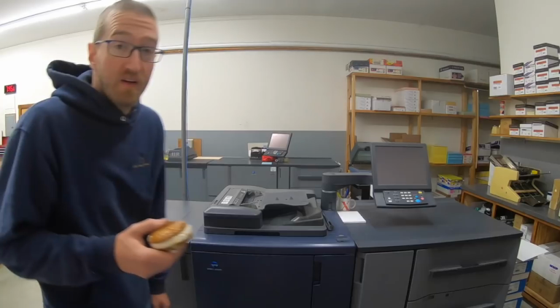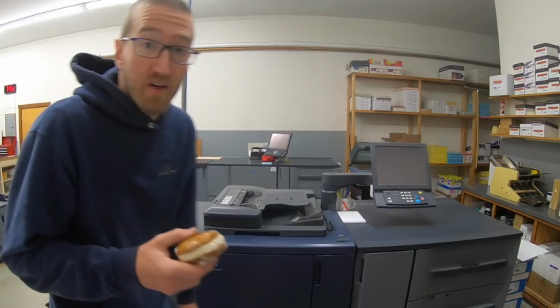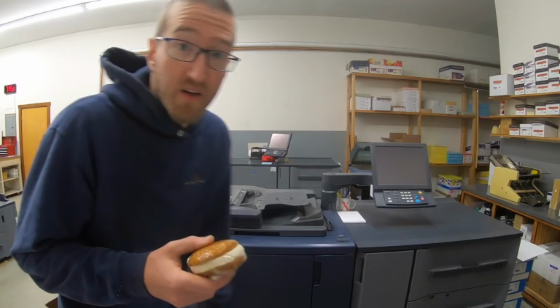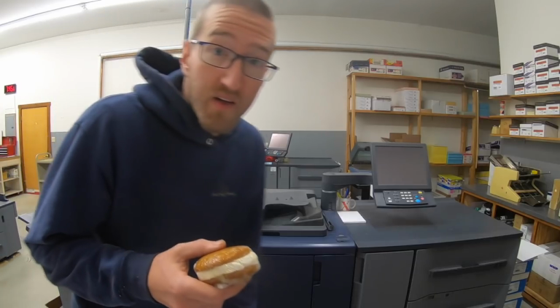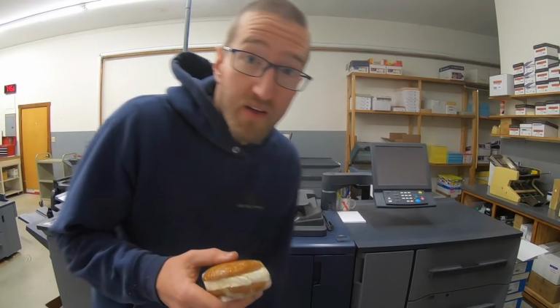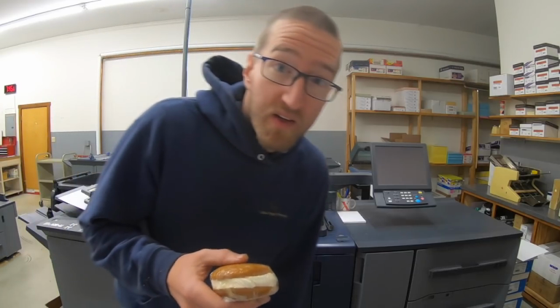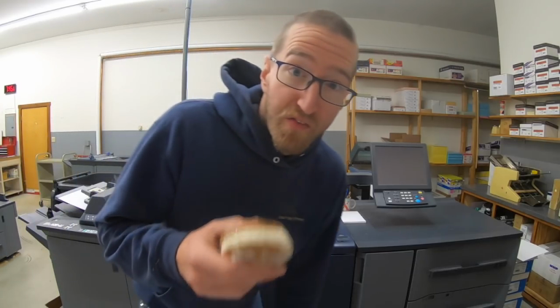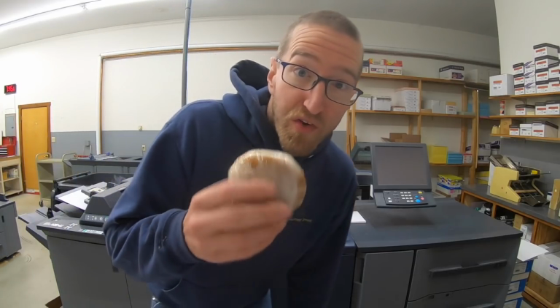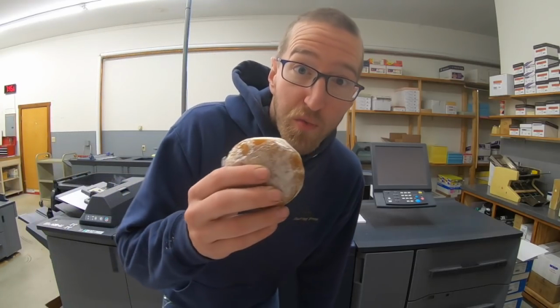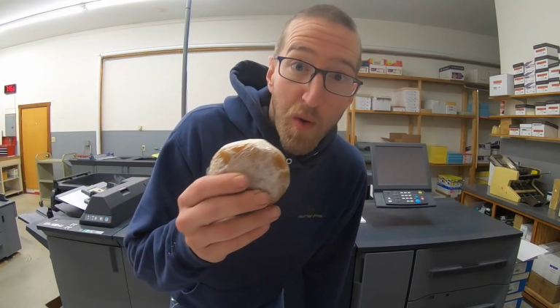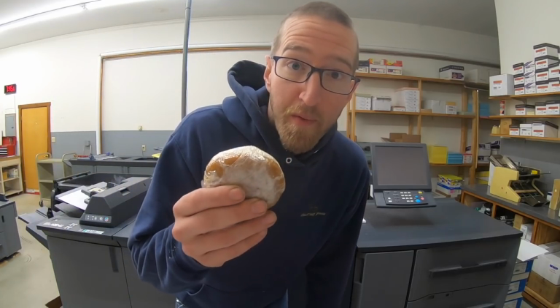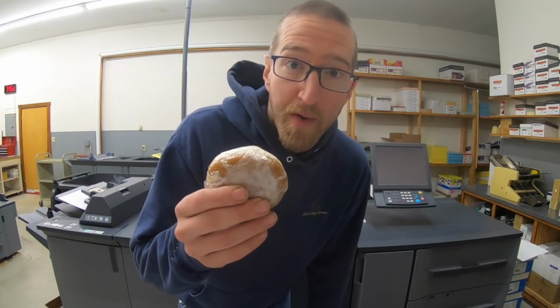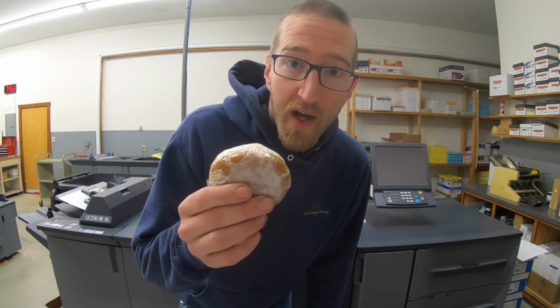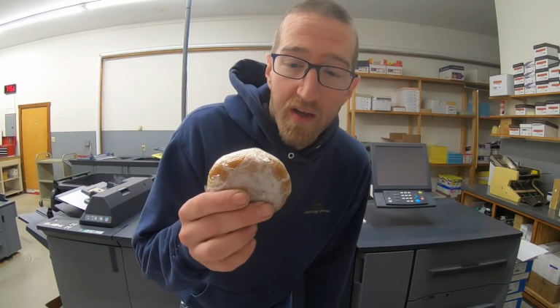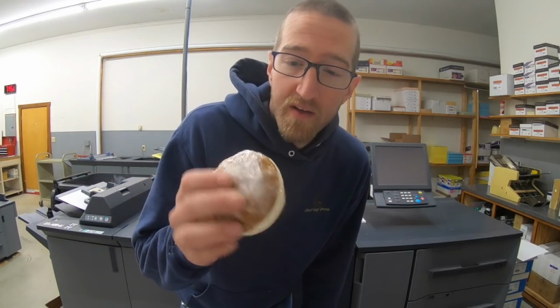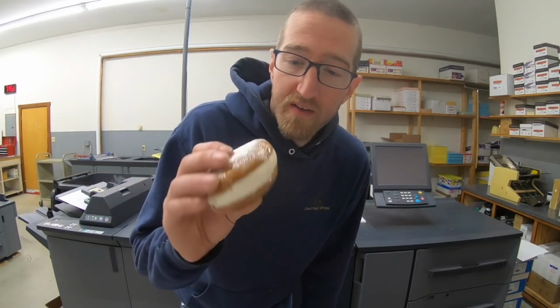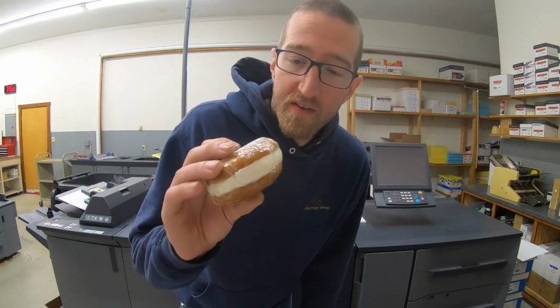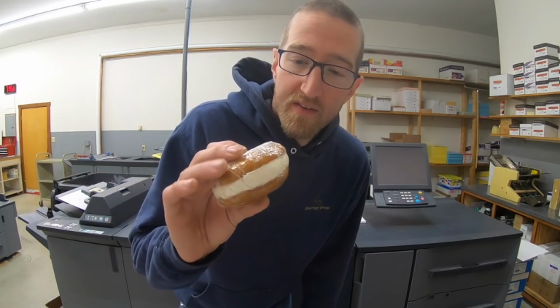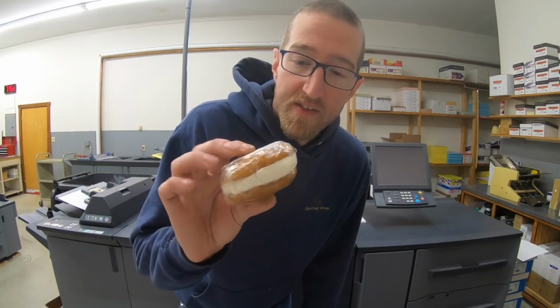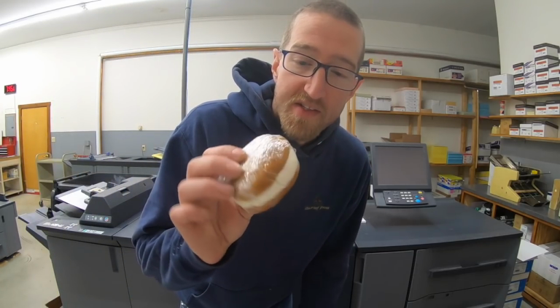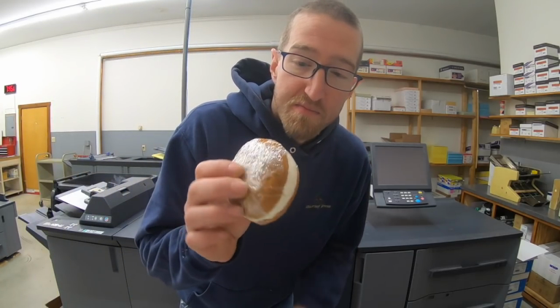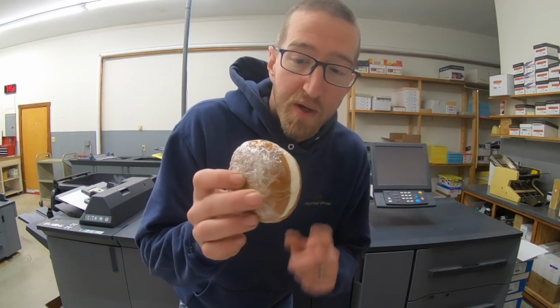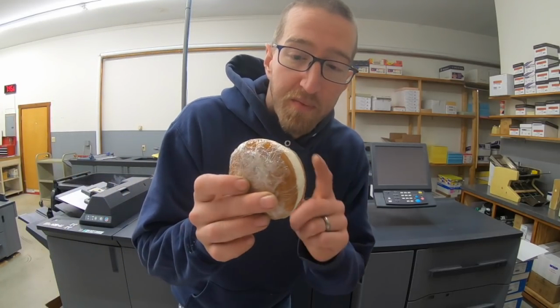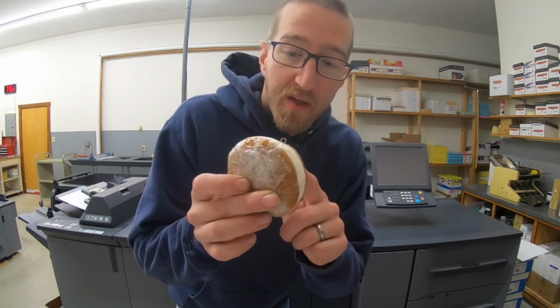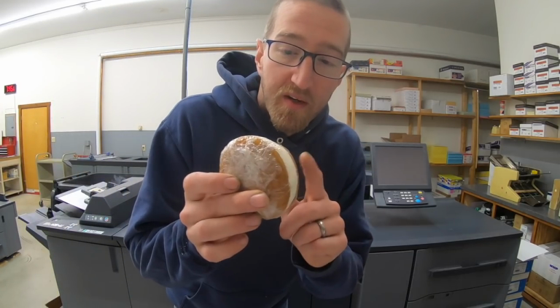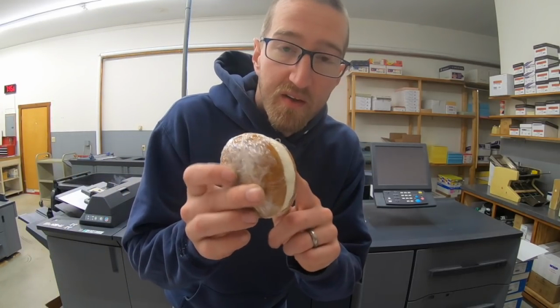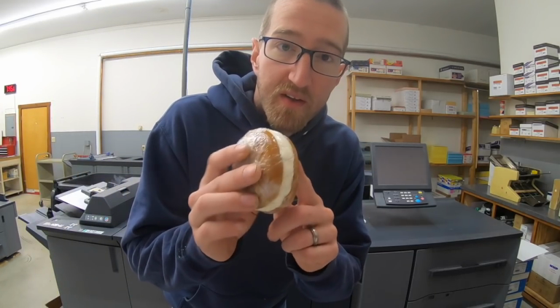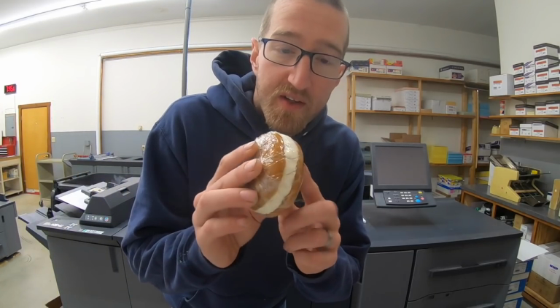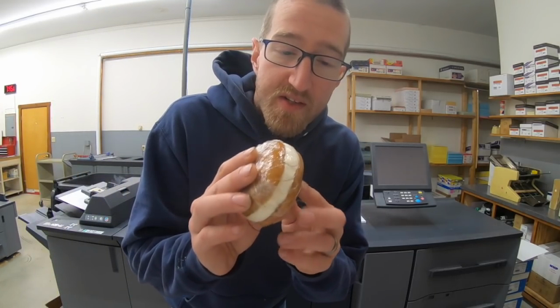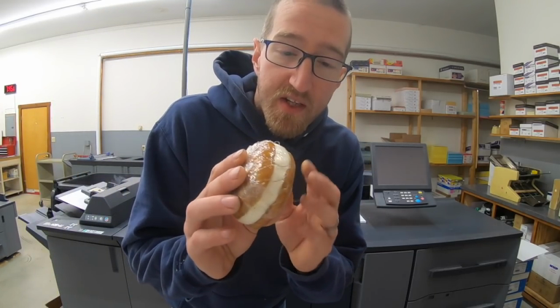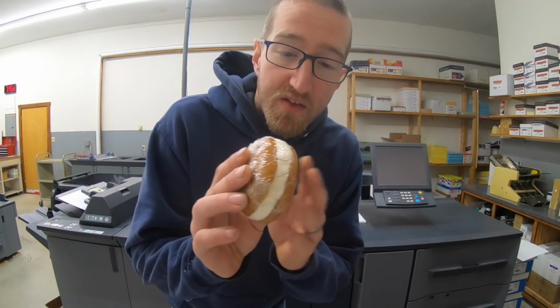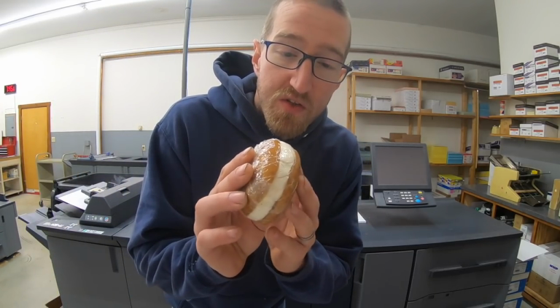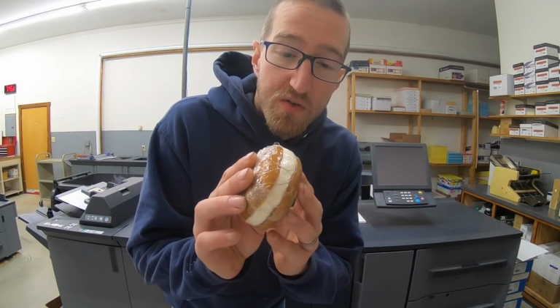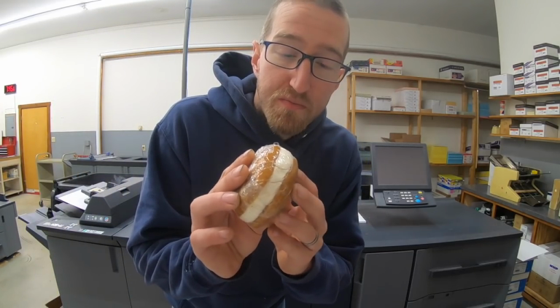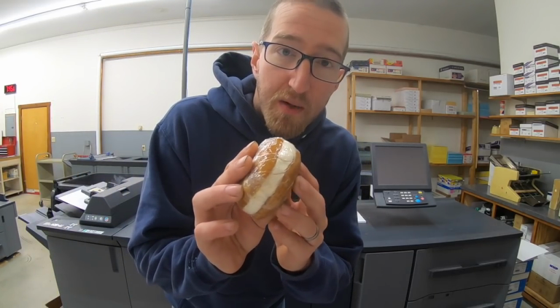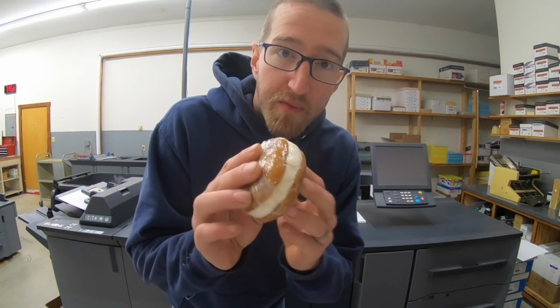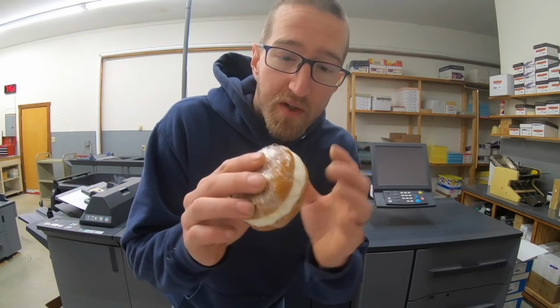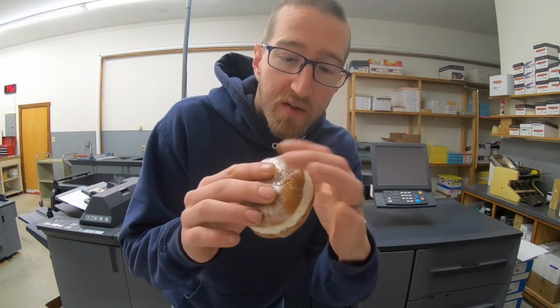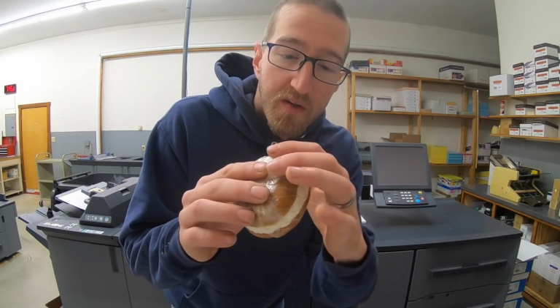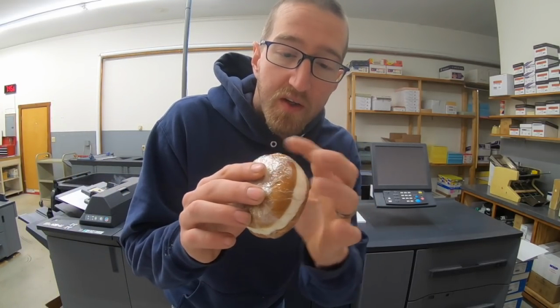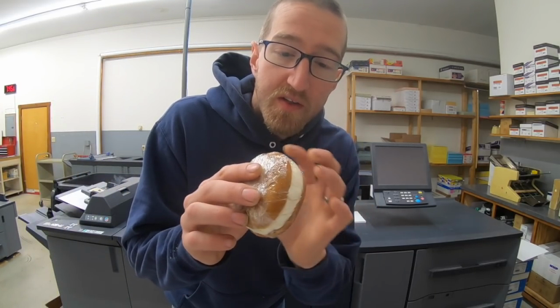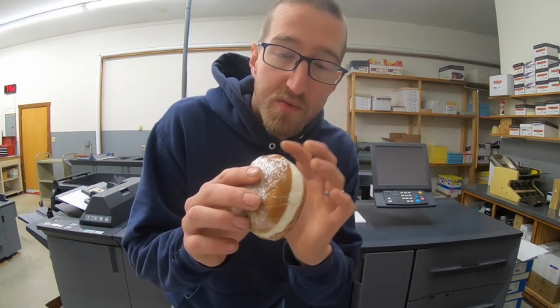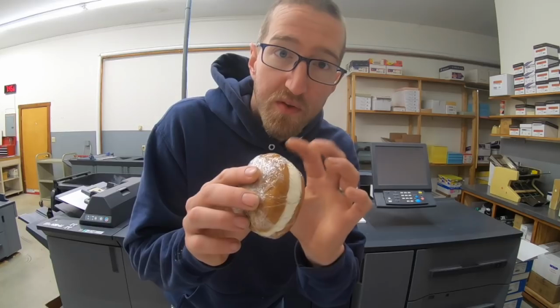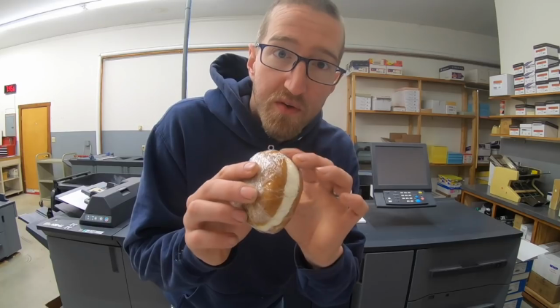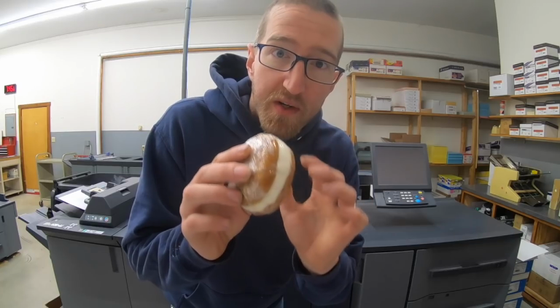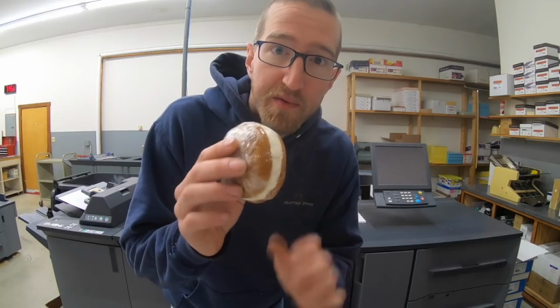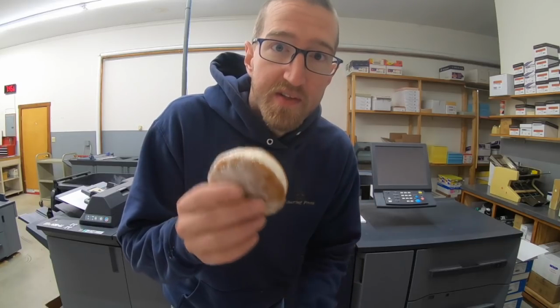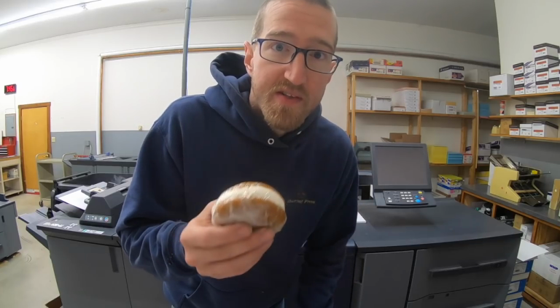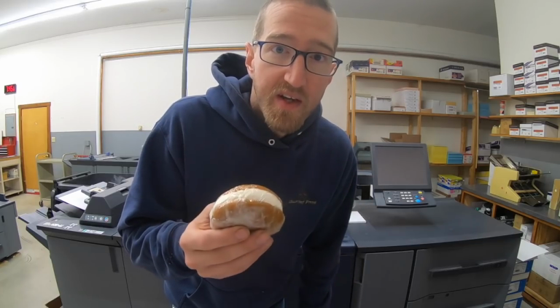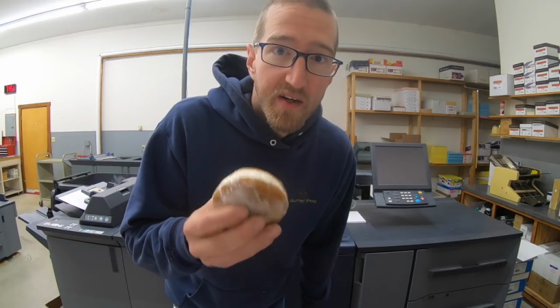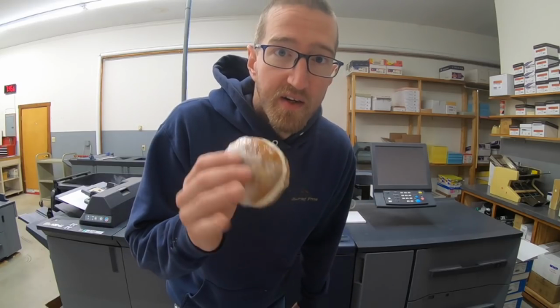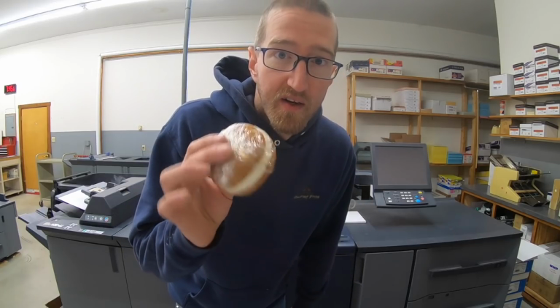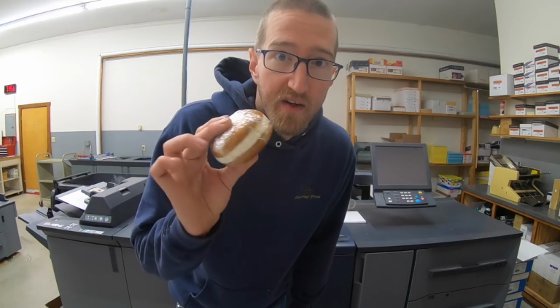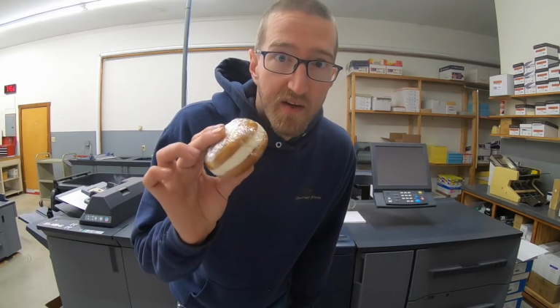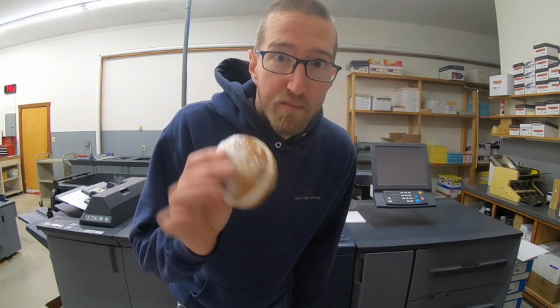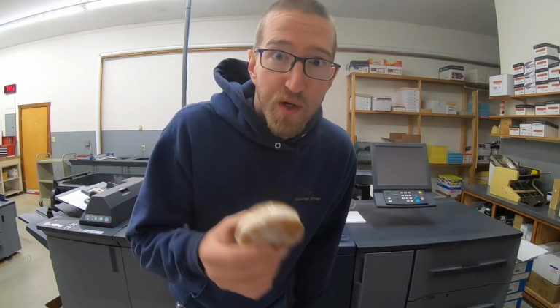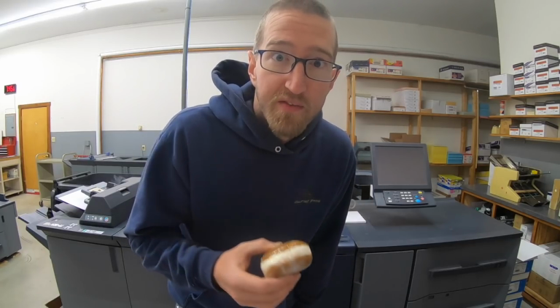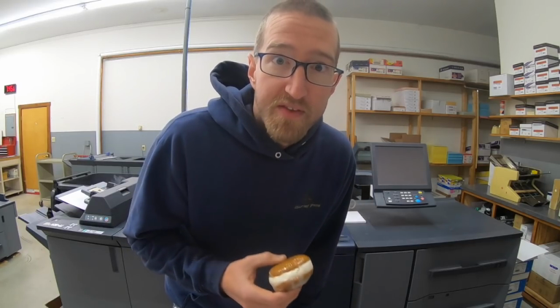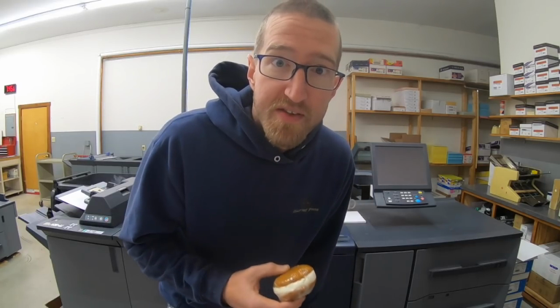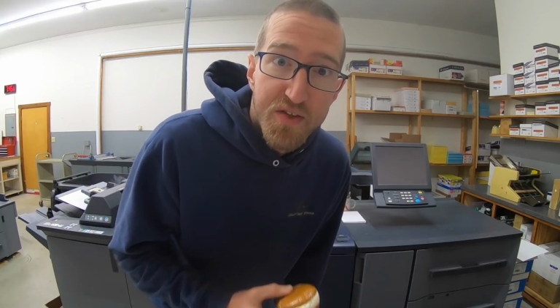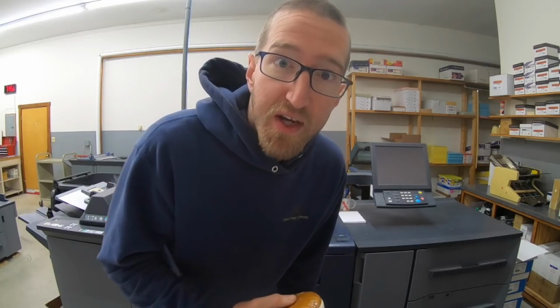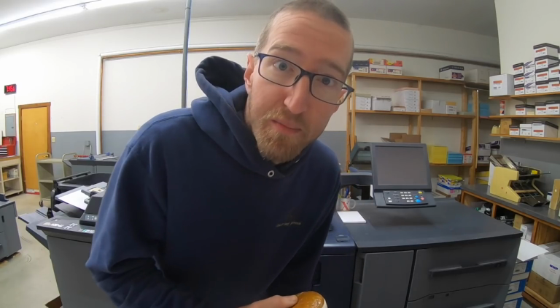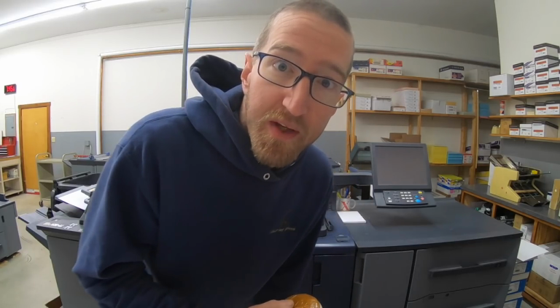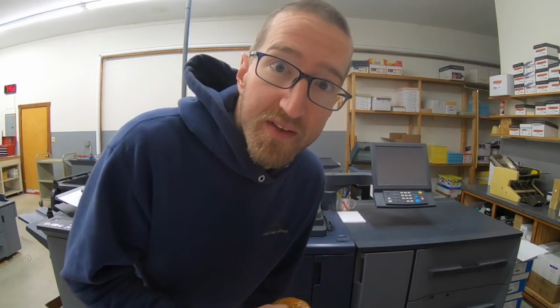Ever have a whoopee pie? This is pumpkin. It's like two pumpkin cookies with cream in the center. Breakfast of champions.